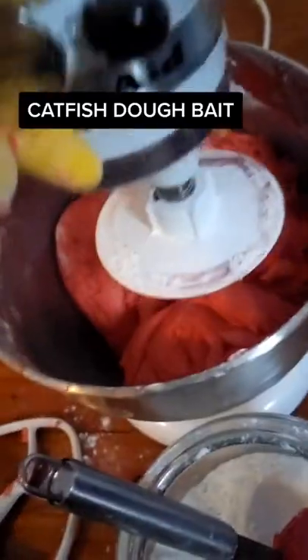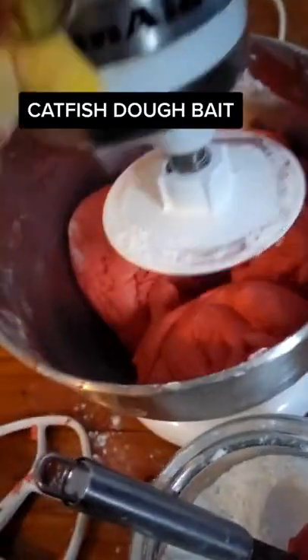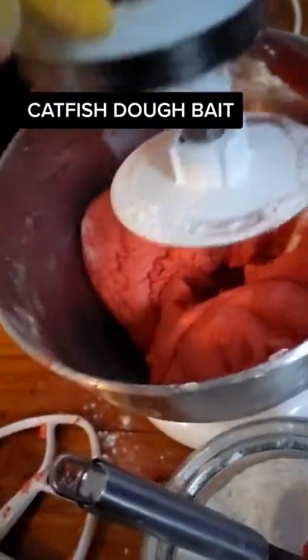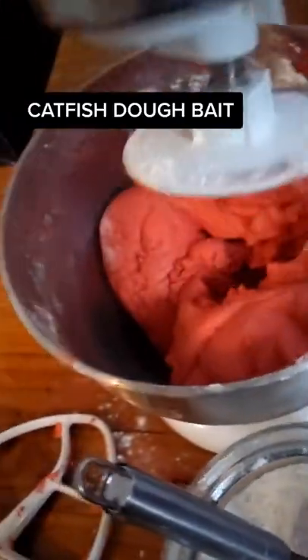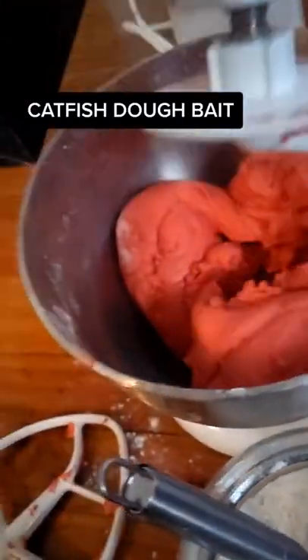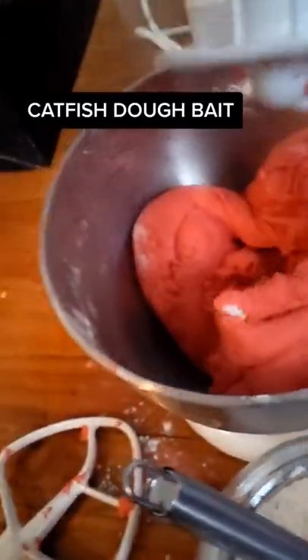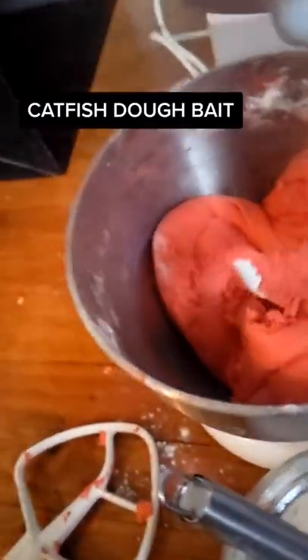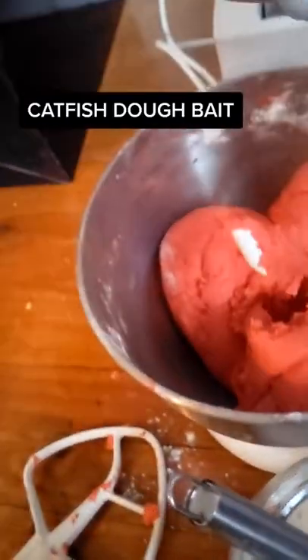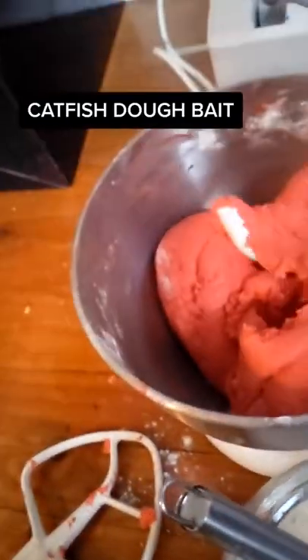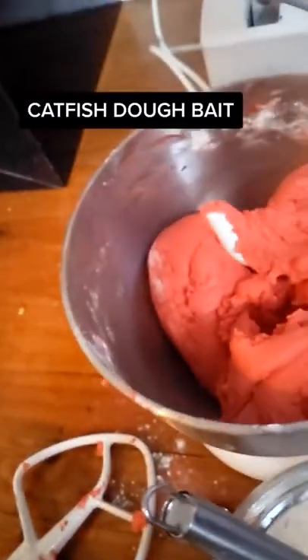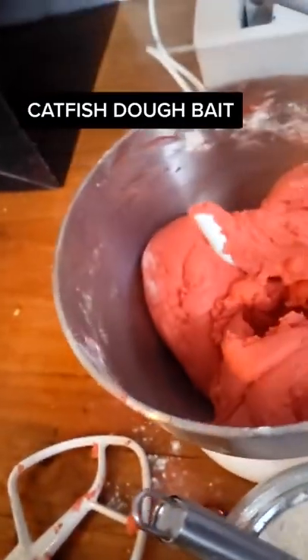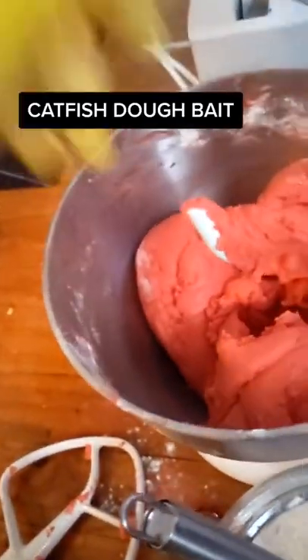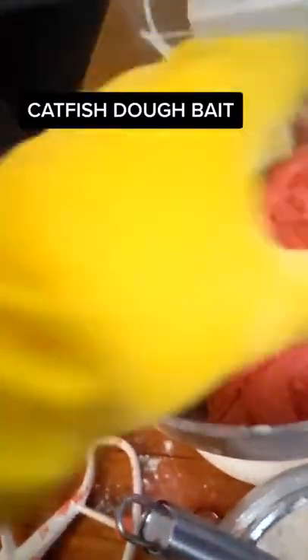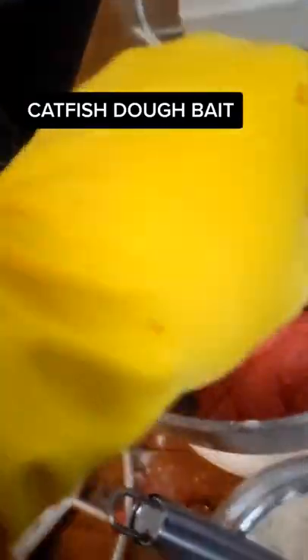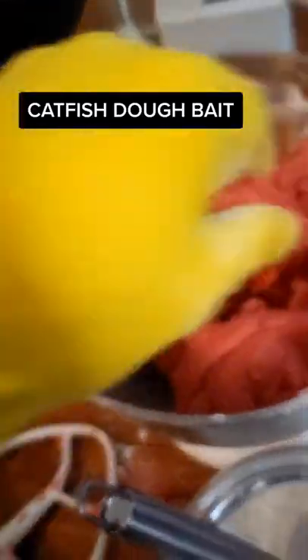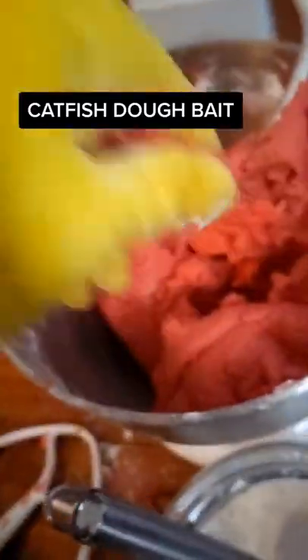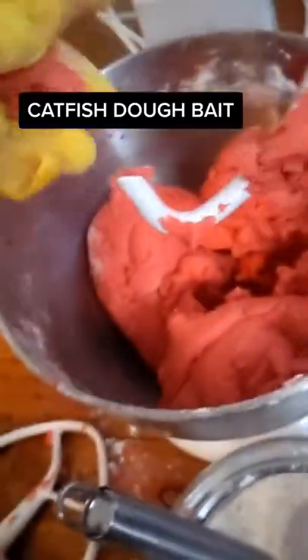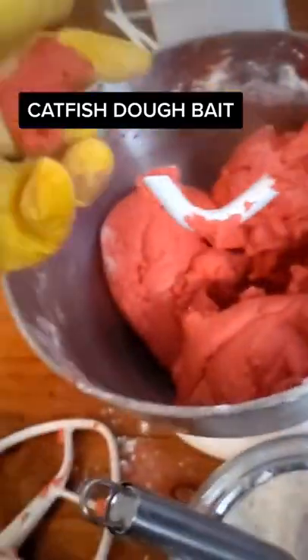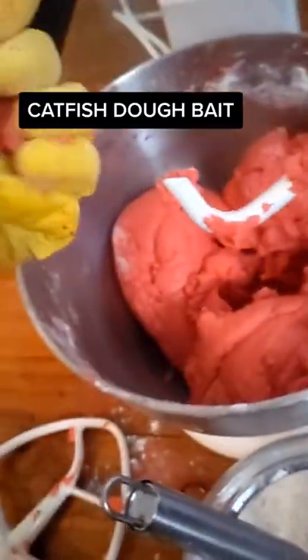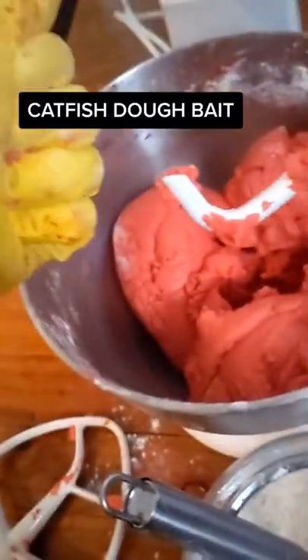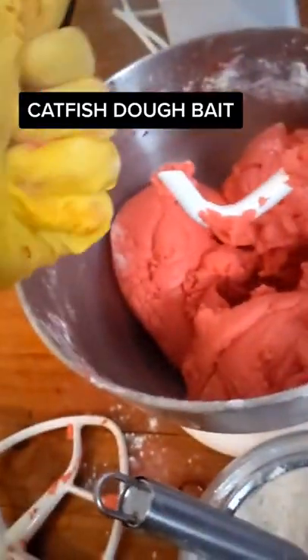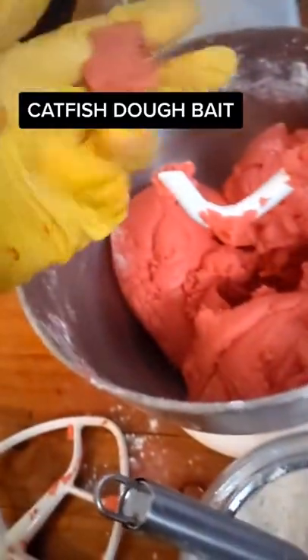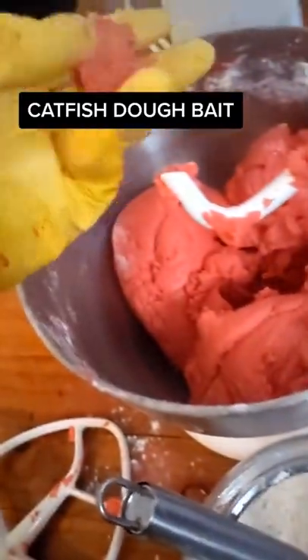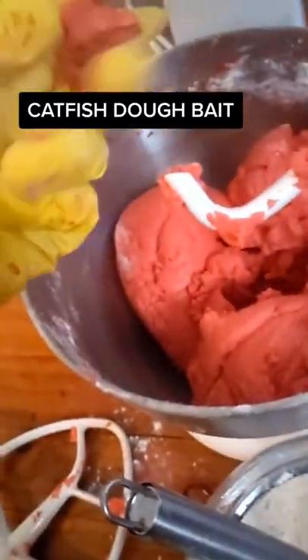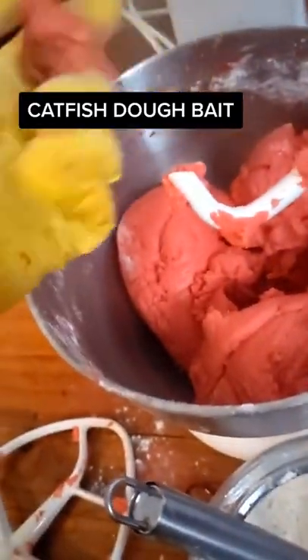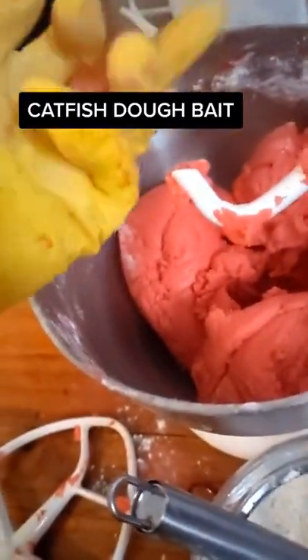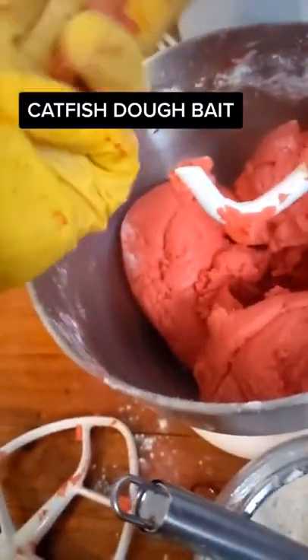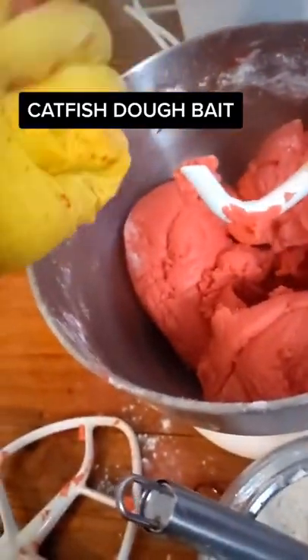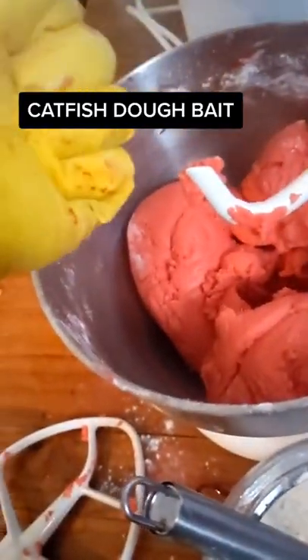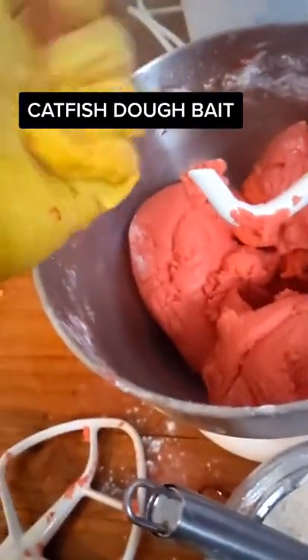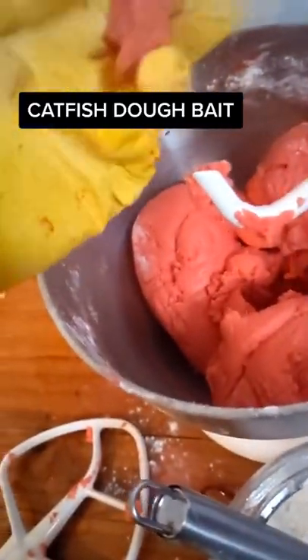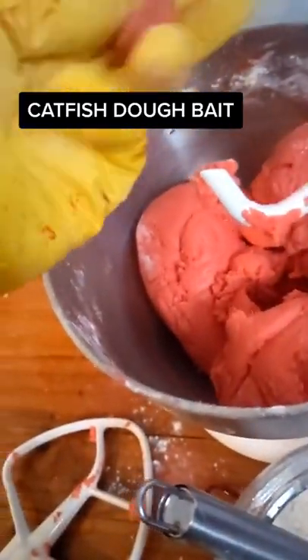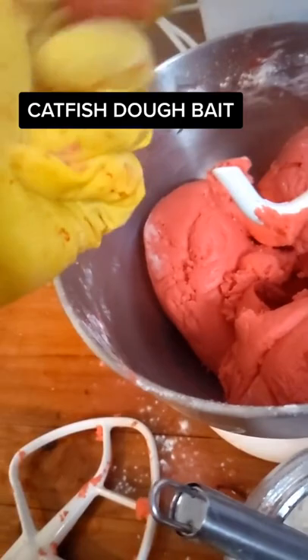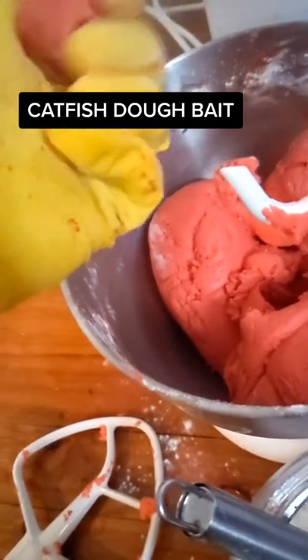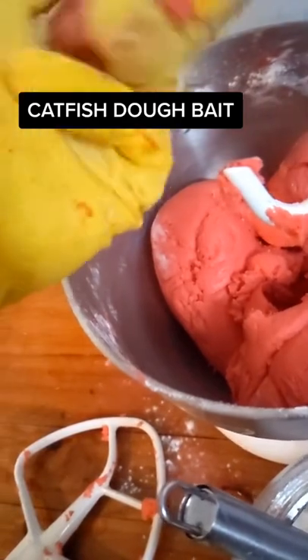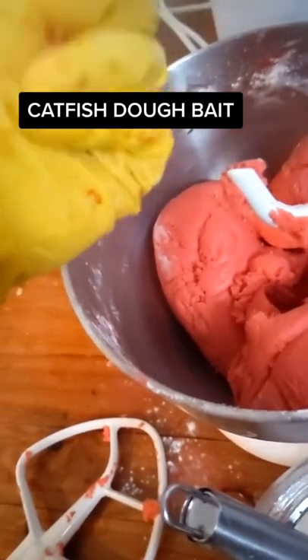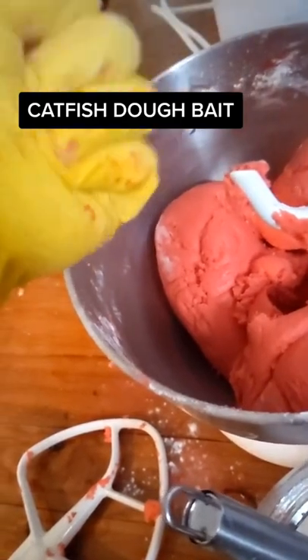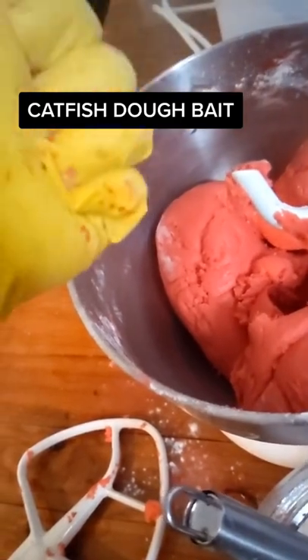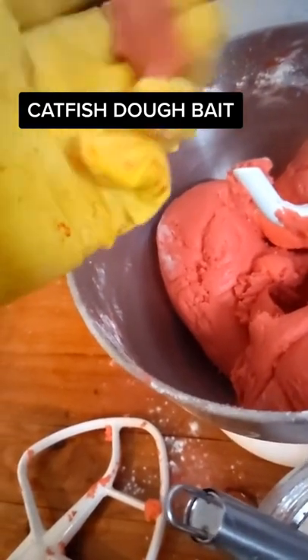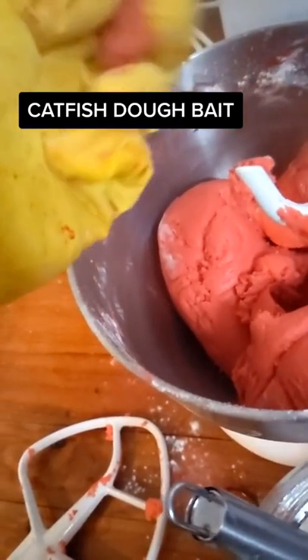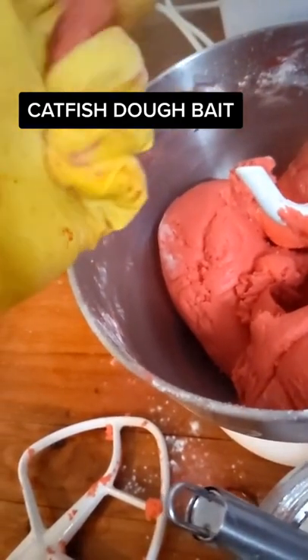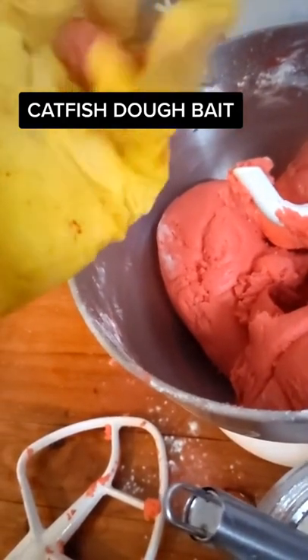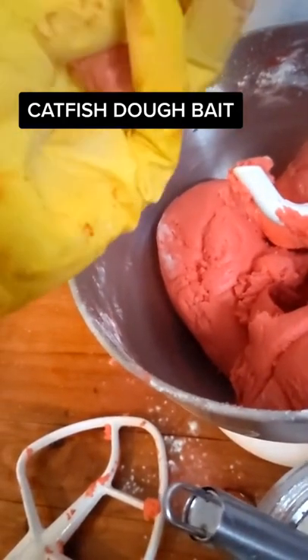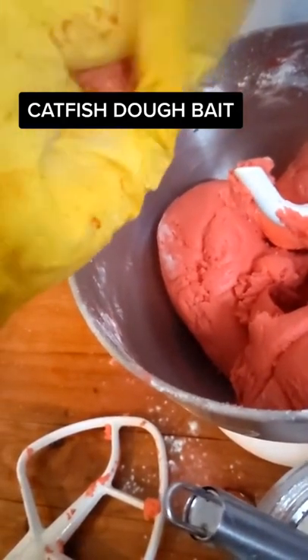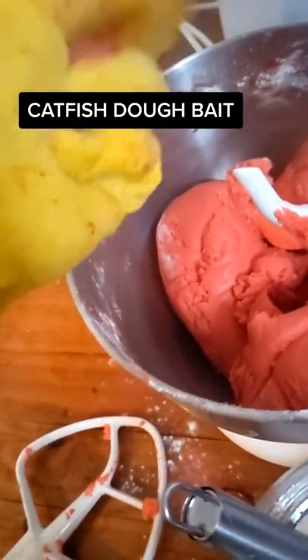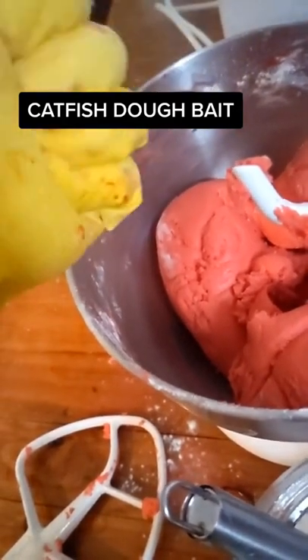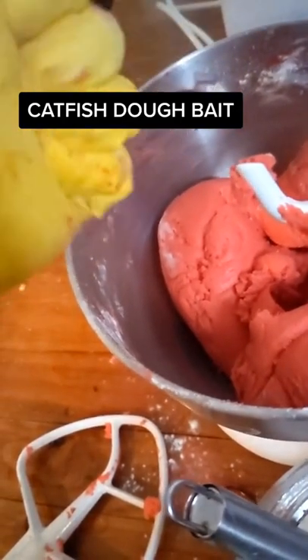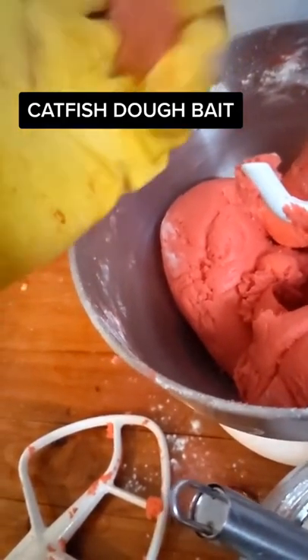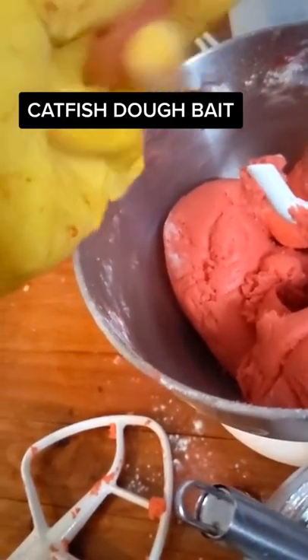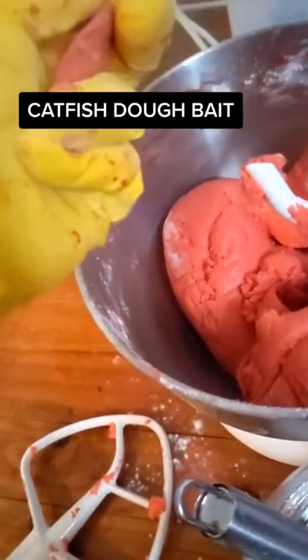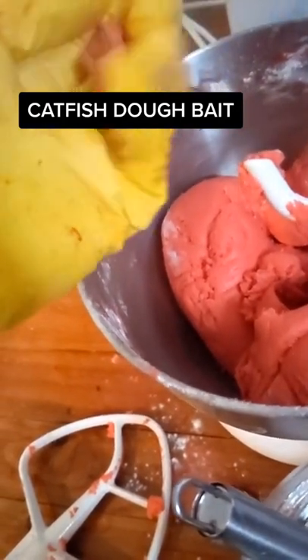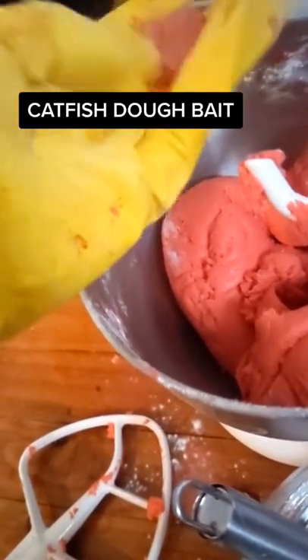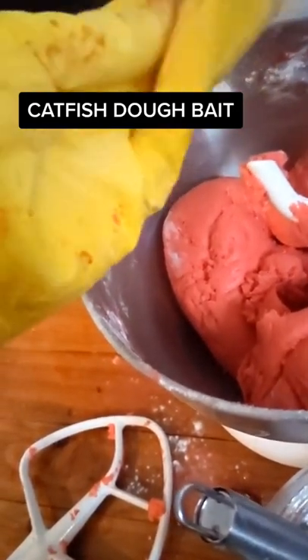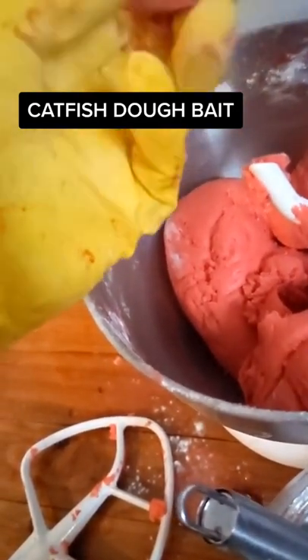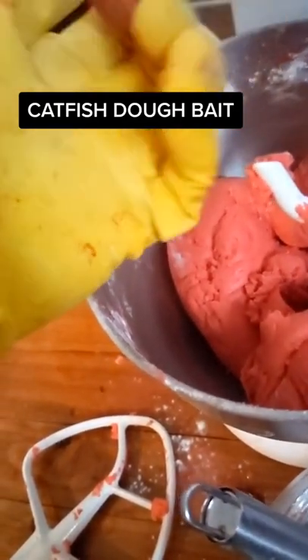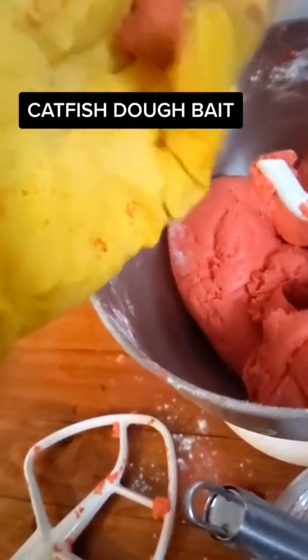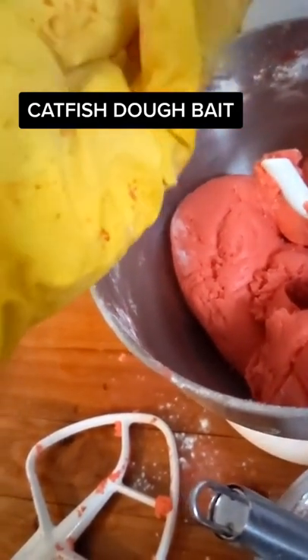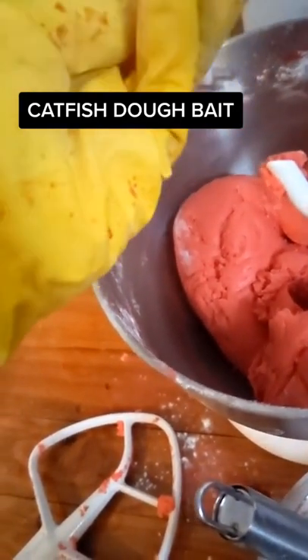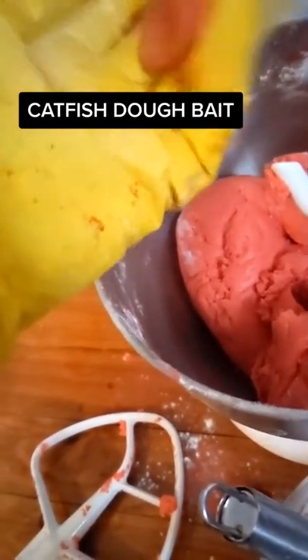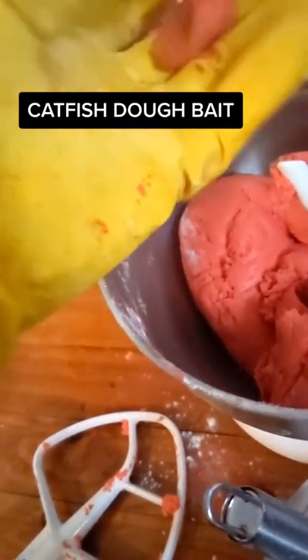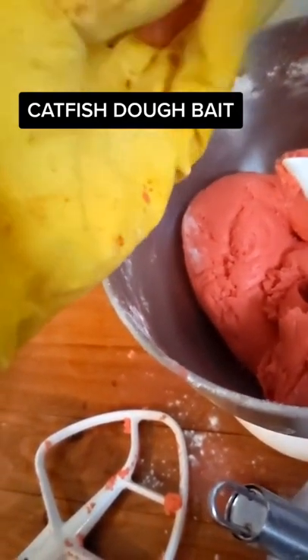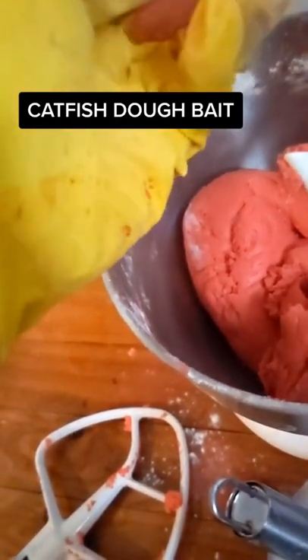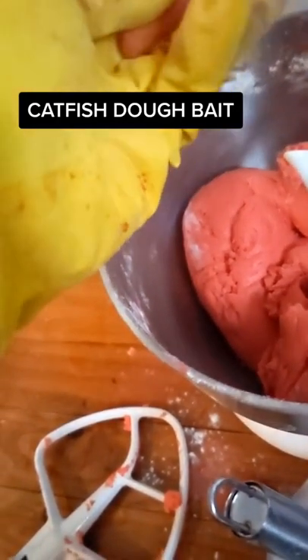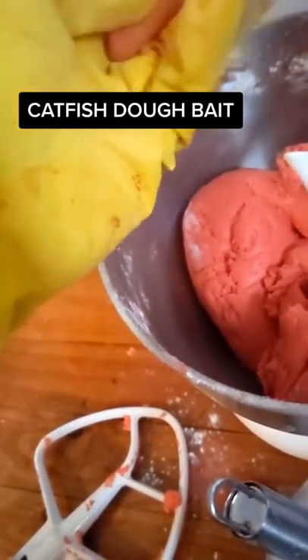Throw all your fluids into the mixer along with the flour, Kool-Aid, and chicken bouillon cubes and let it mix until it gets to a final consistency.